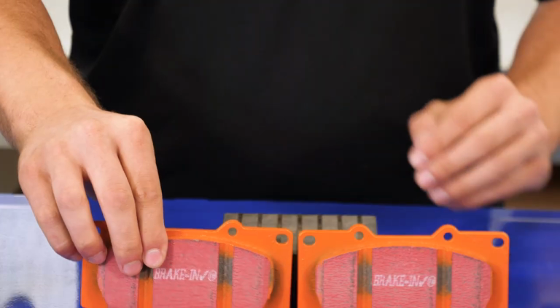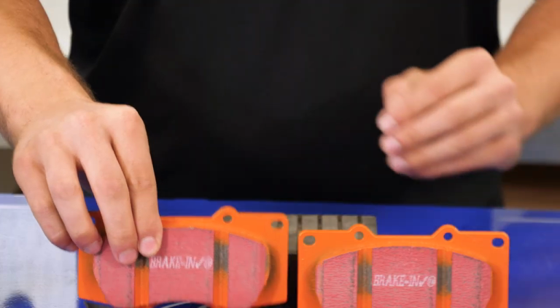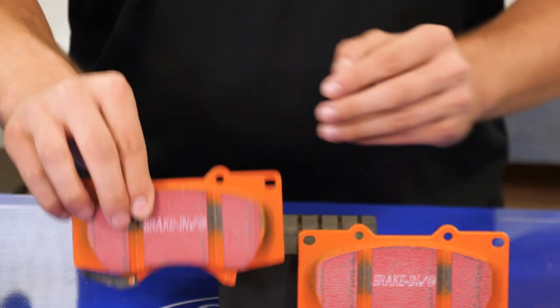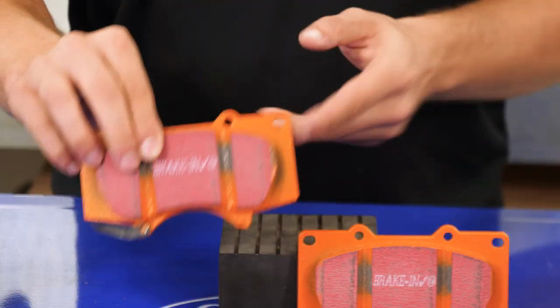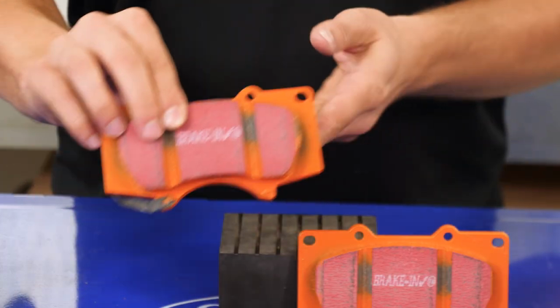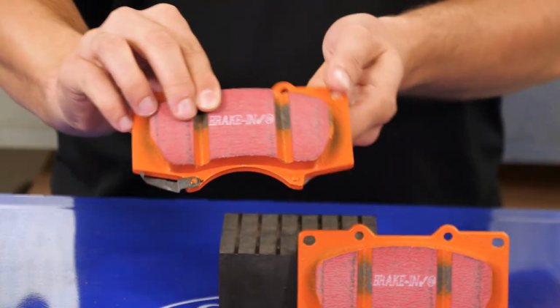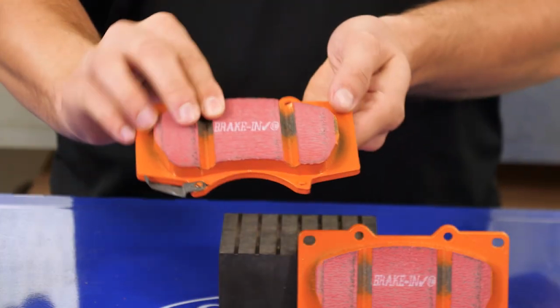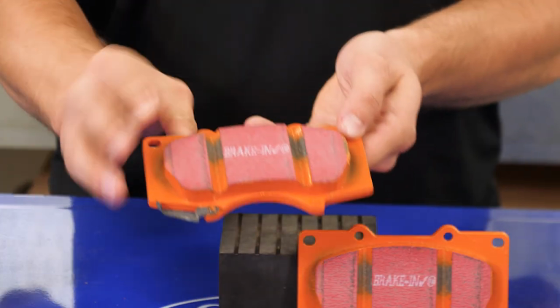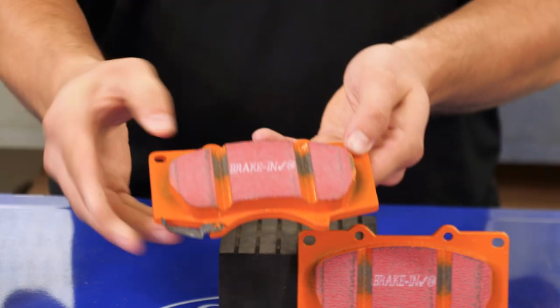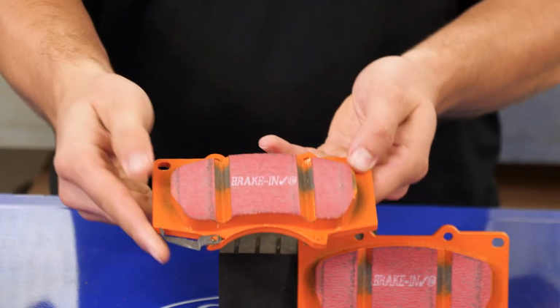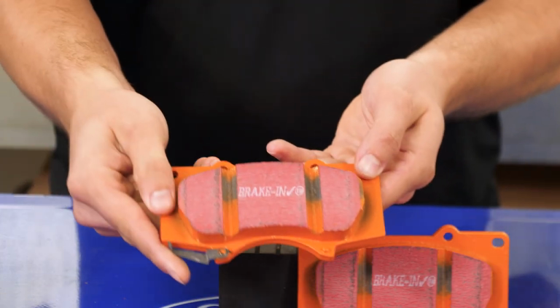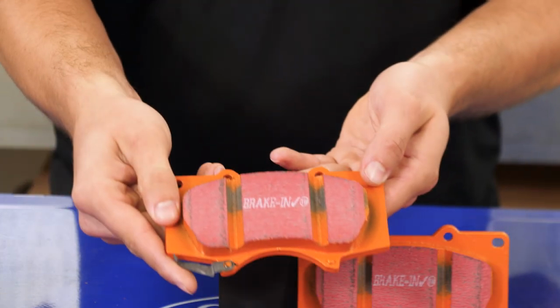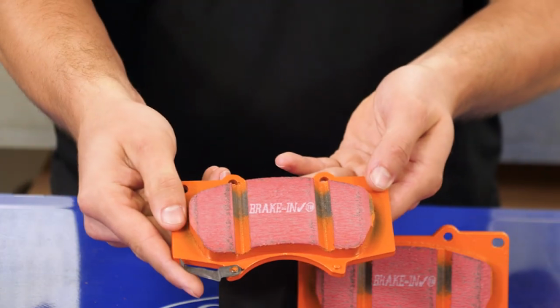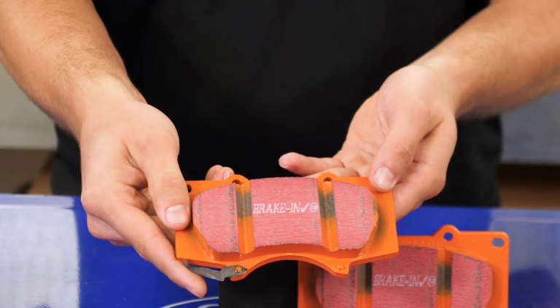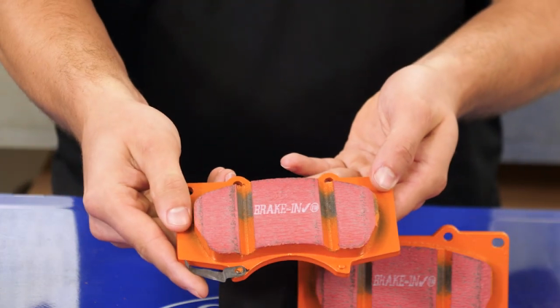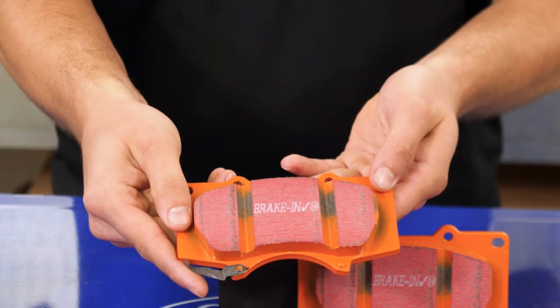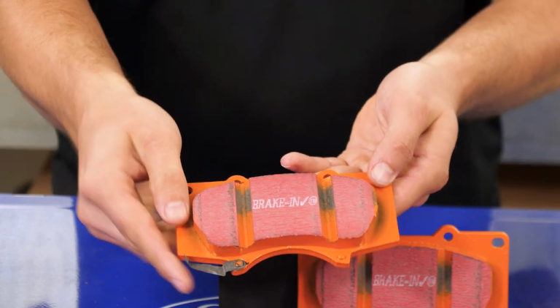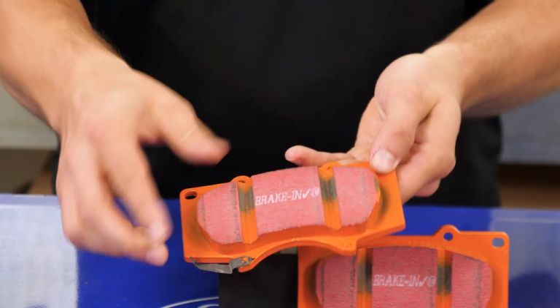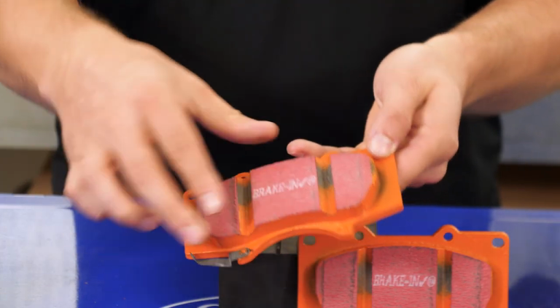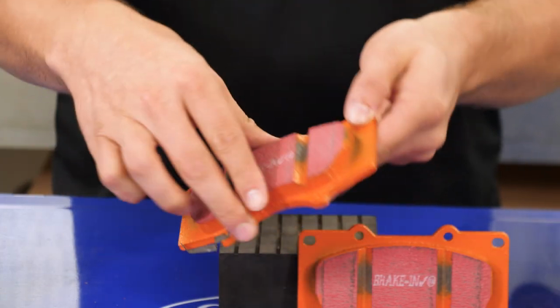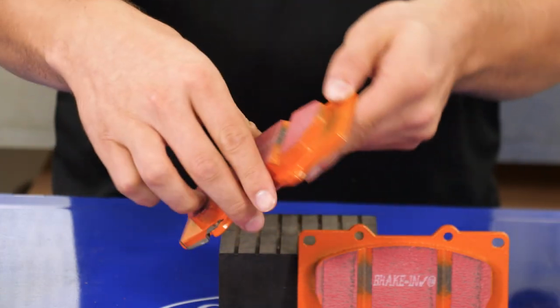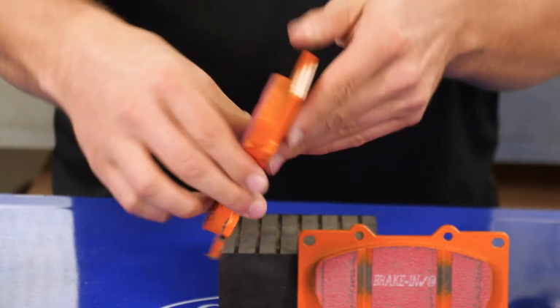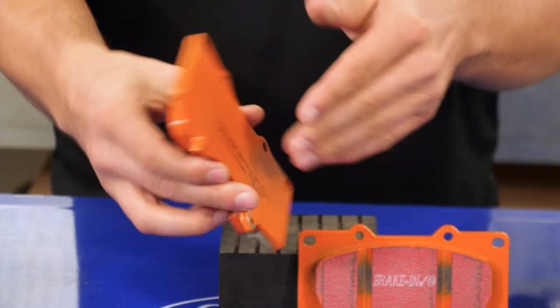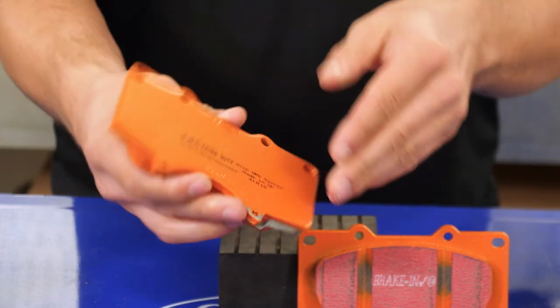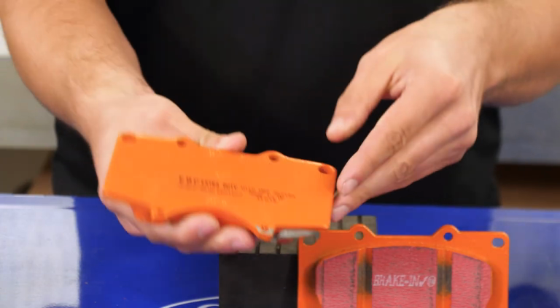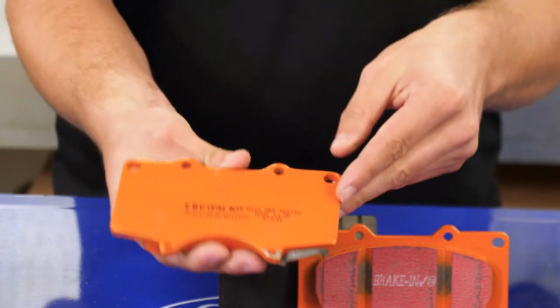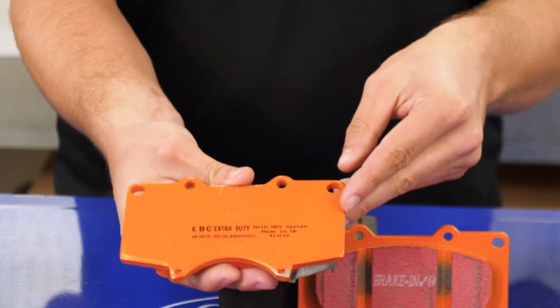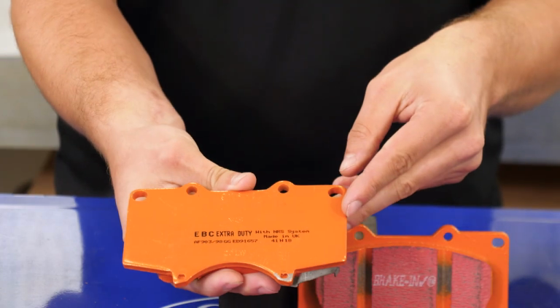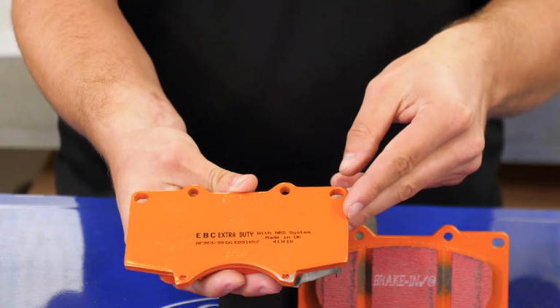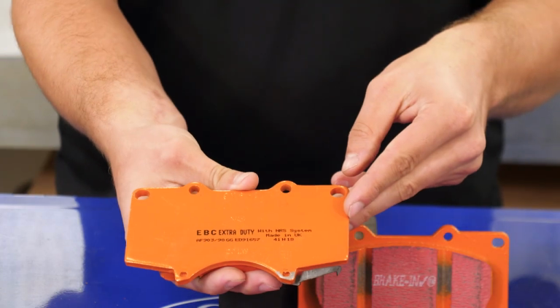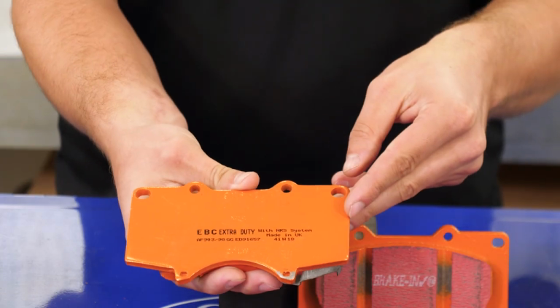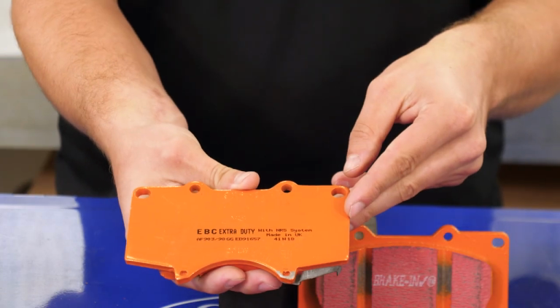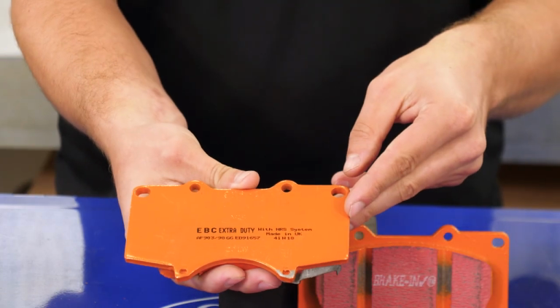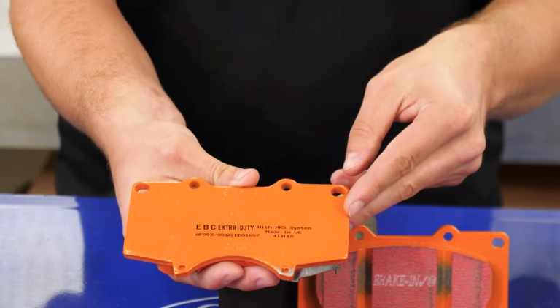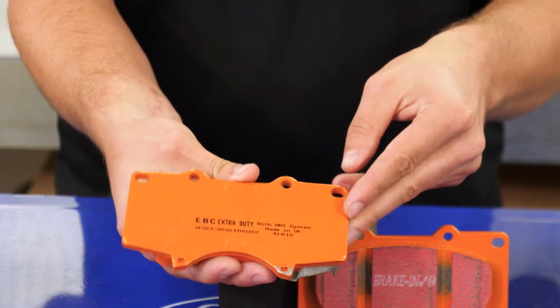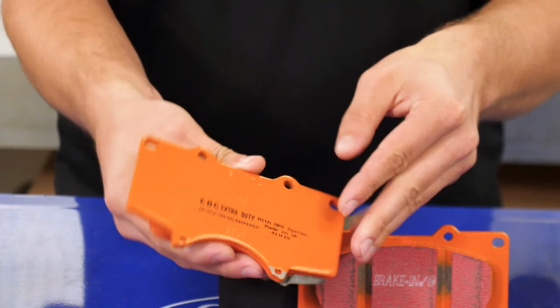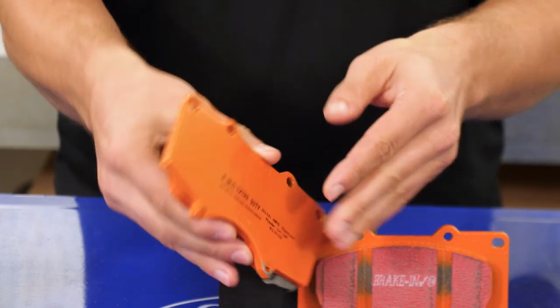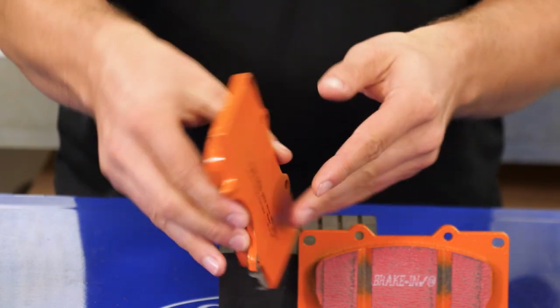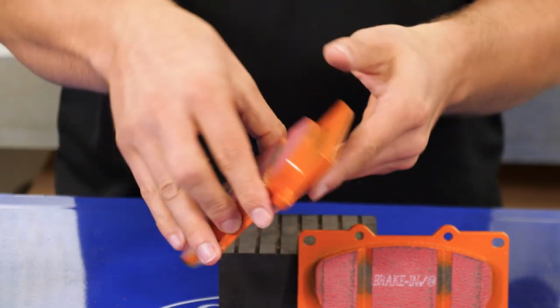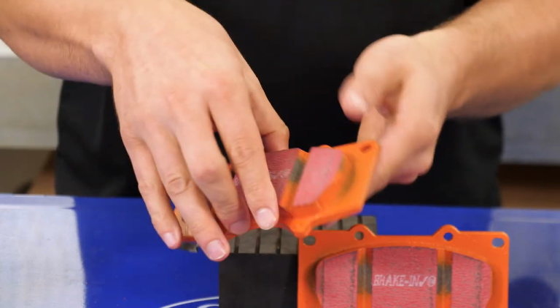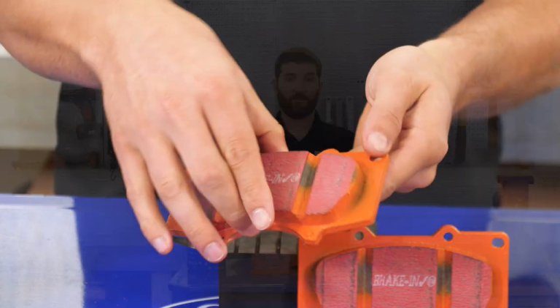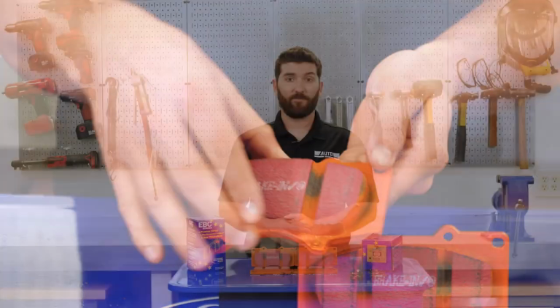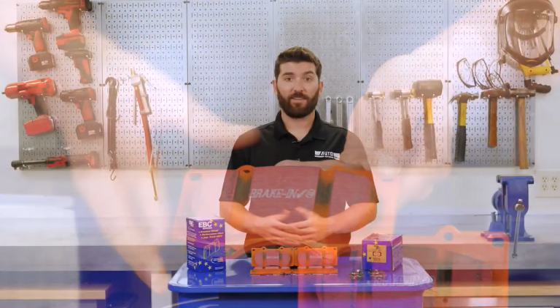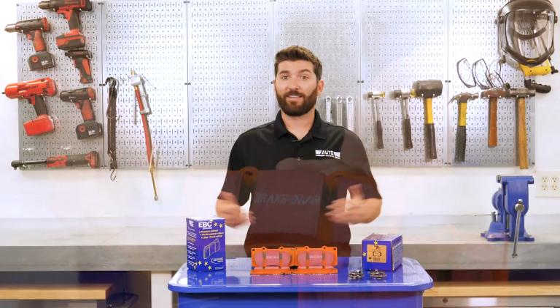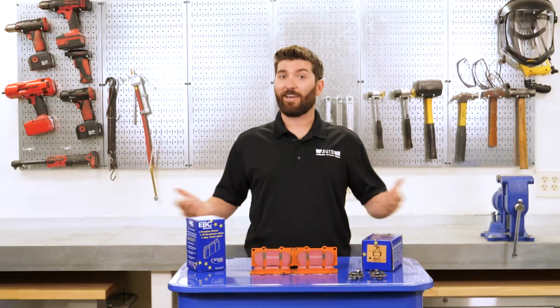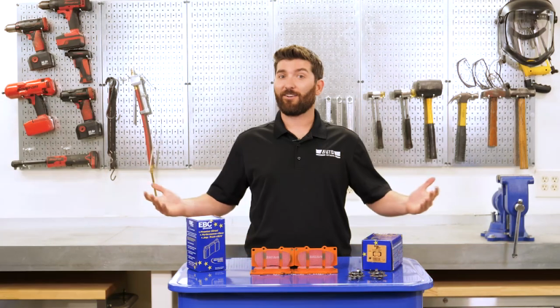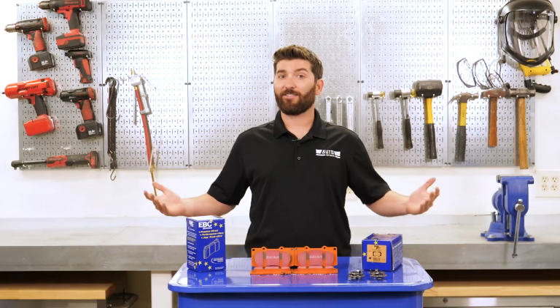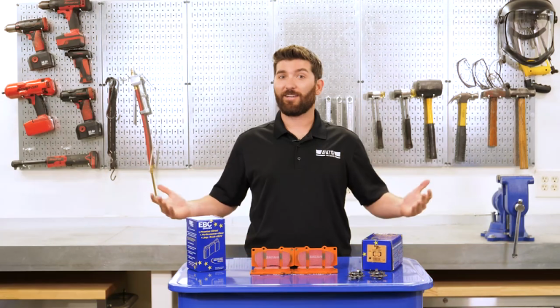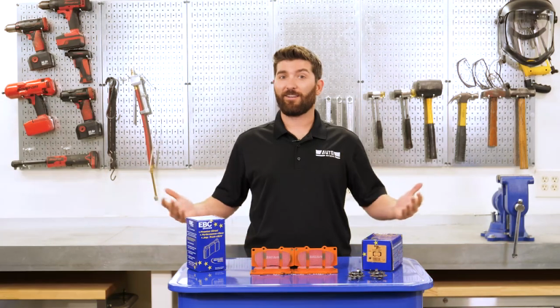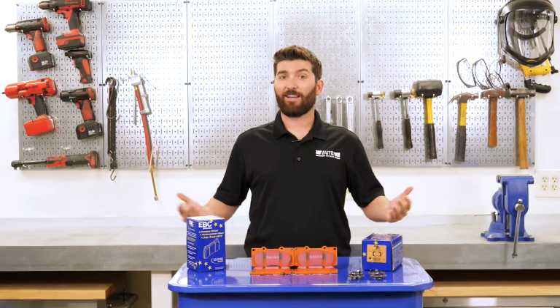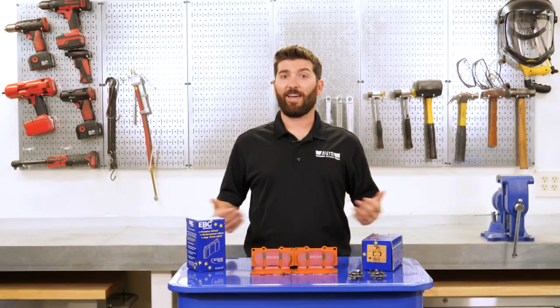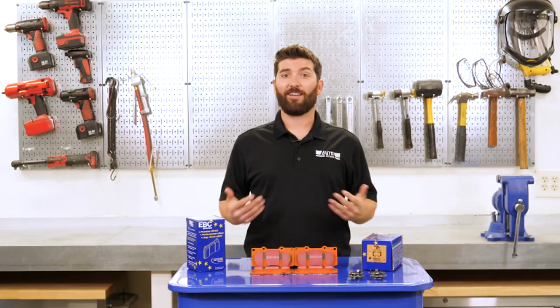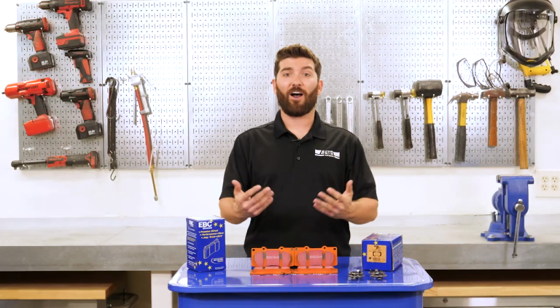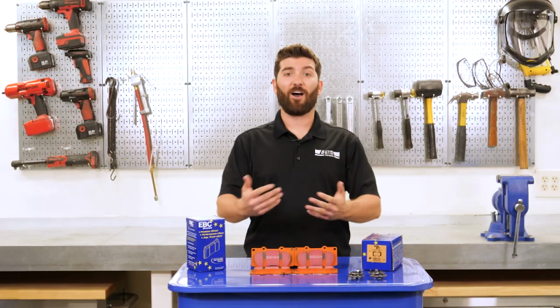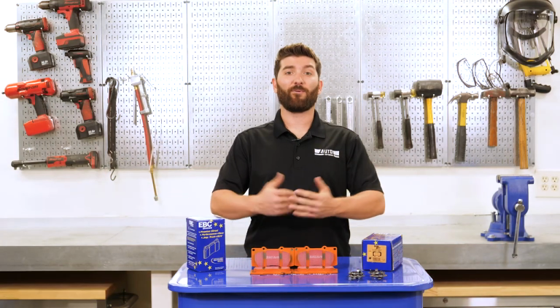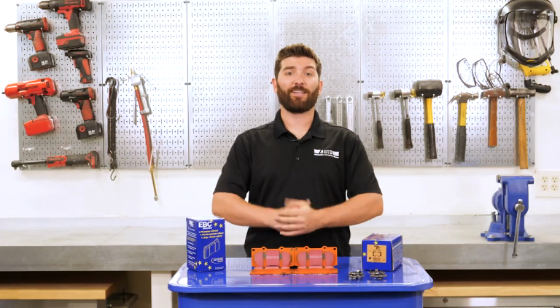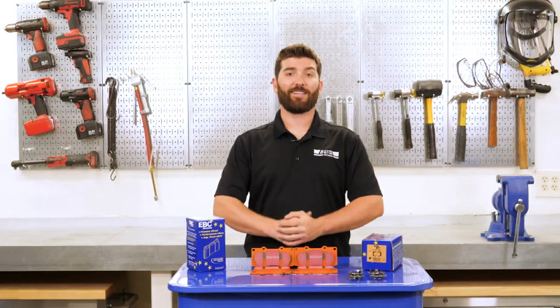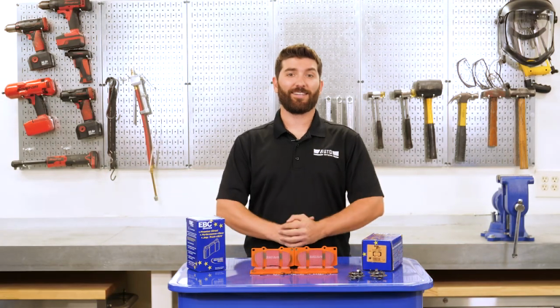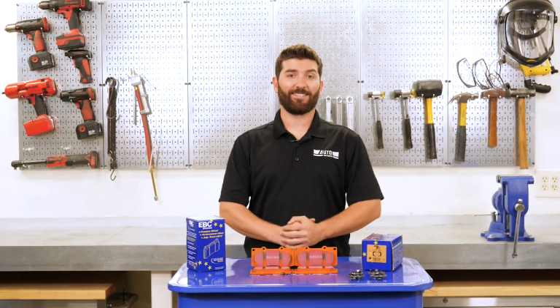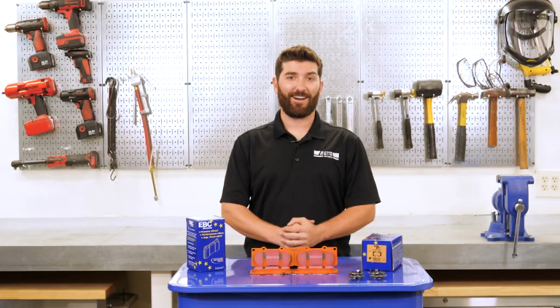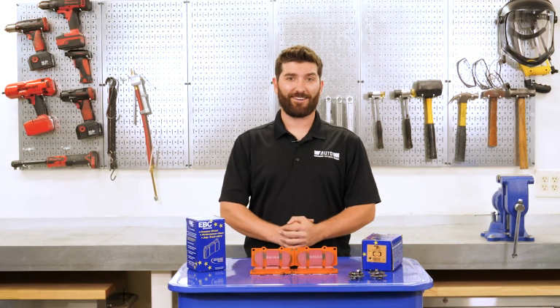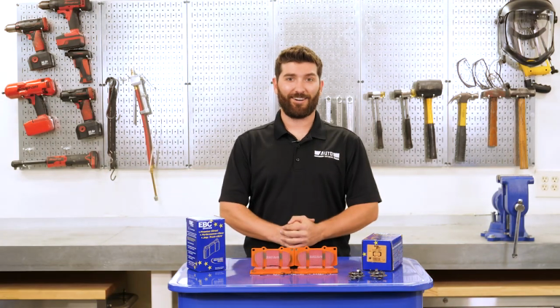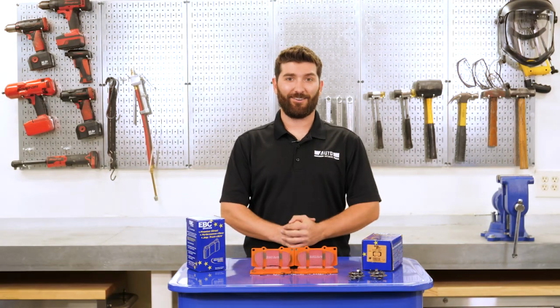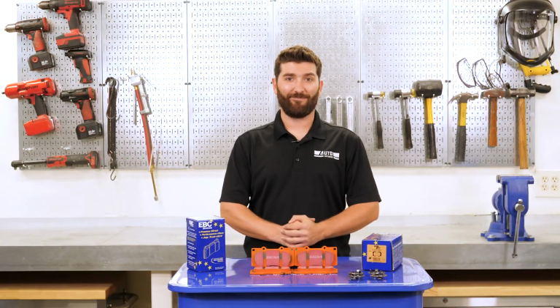You know you have the EBC Extra Duty Brake Pads if they come in that bright orange. Get yours here today at AutoAnything.com.